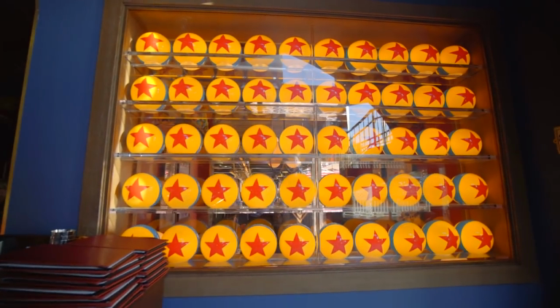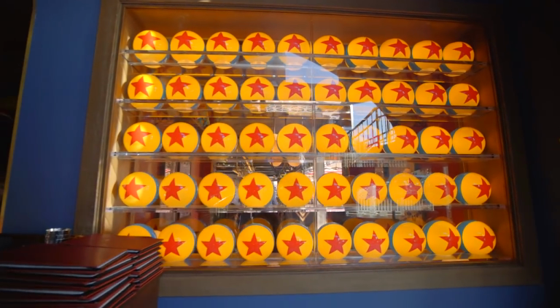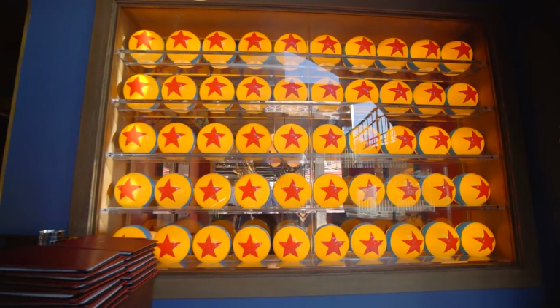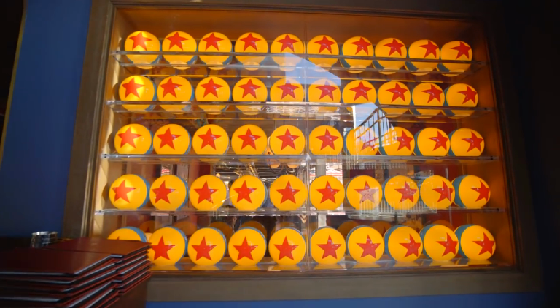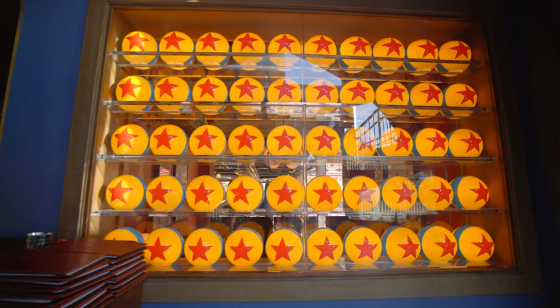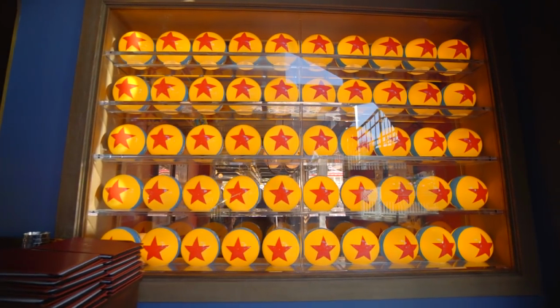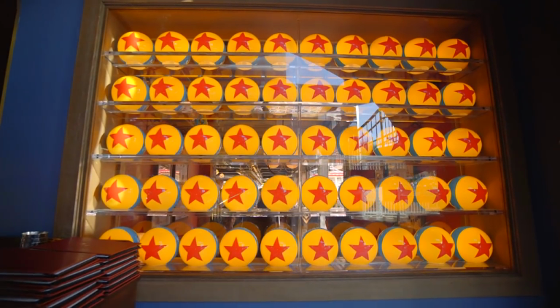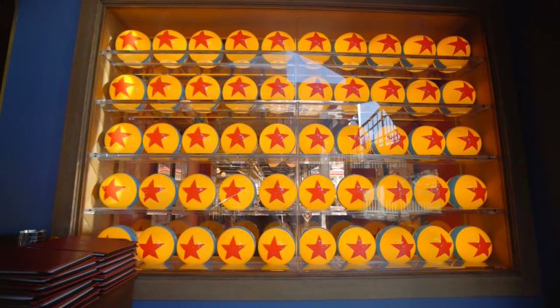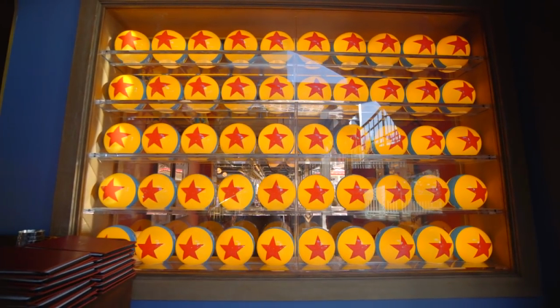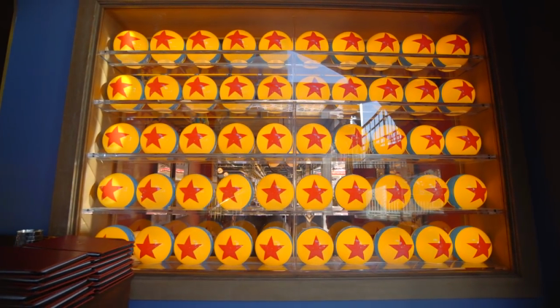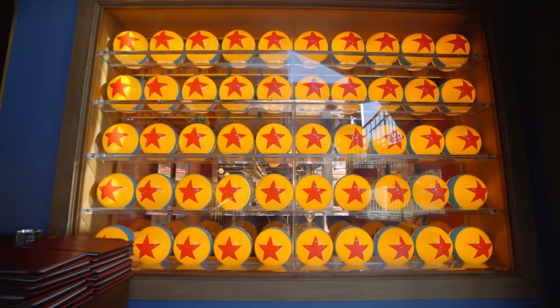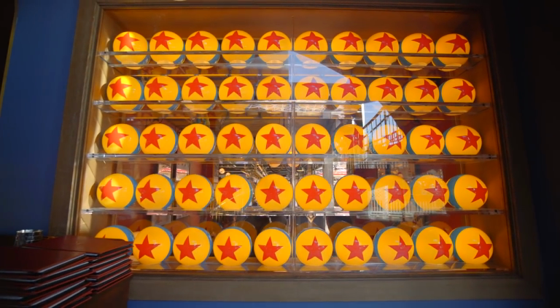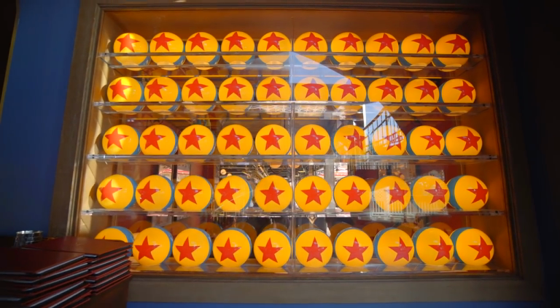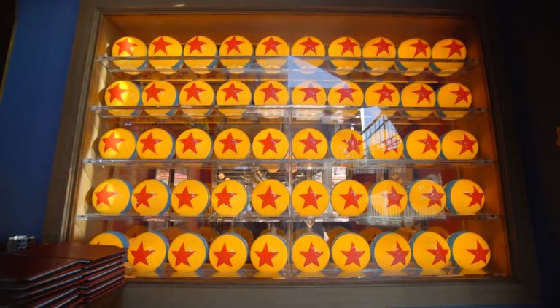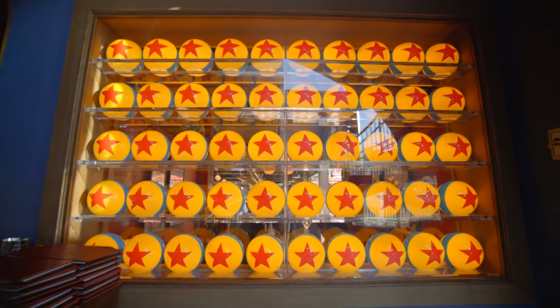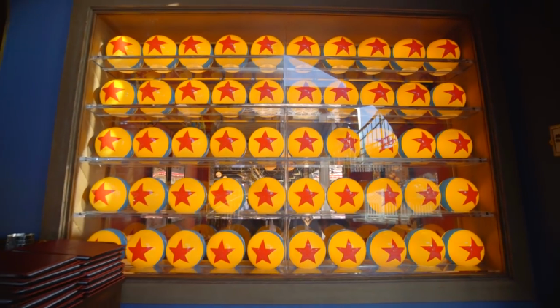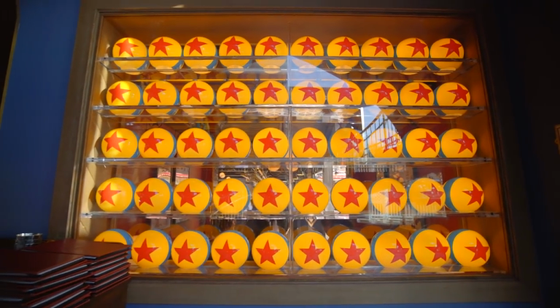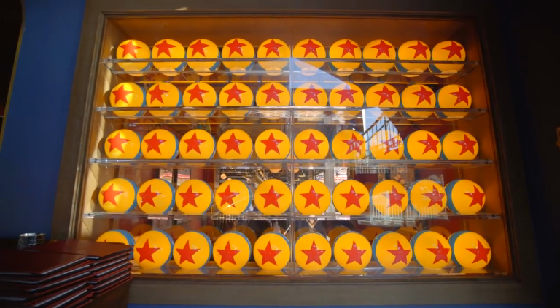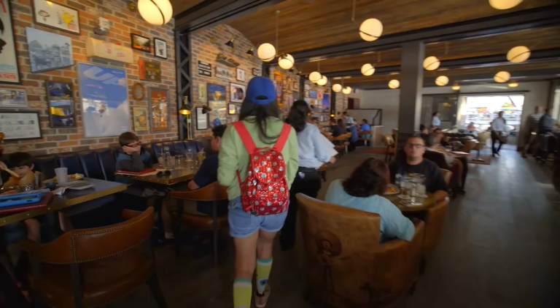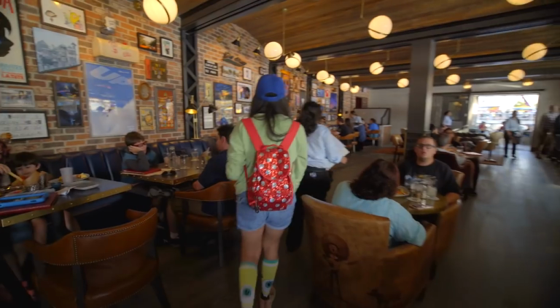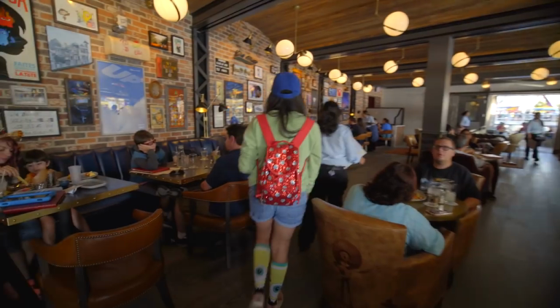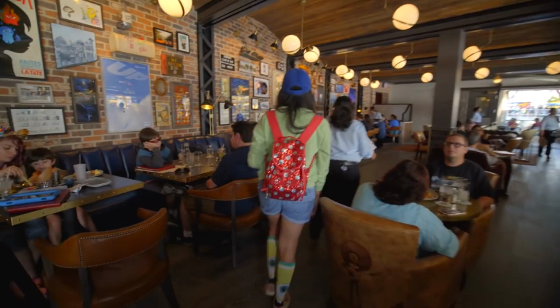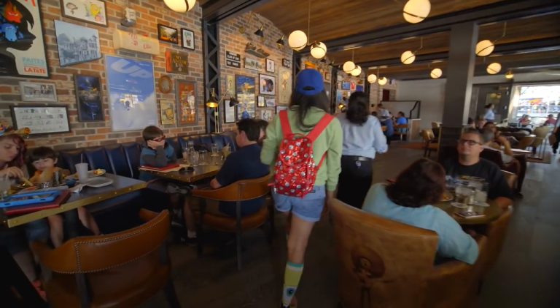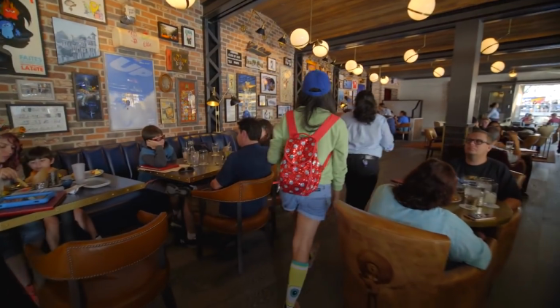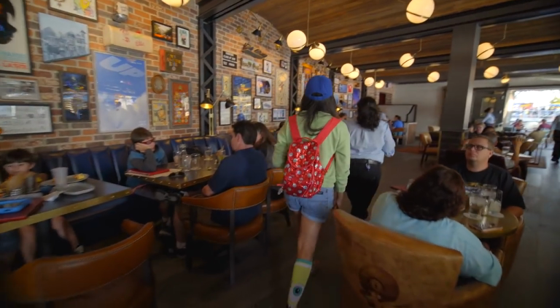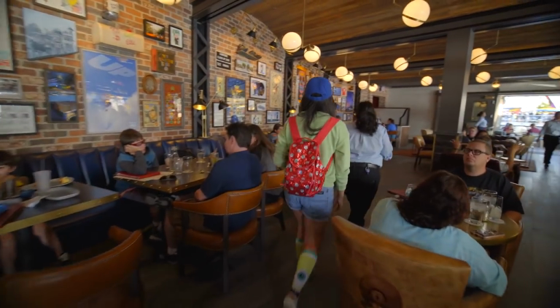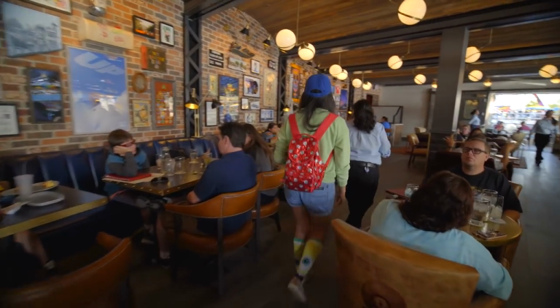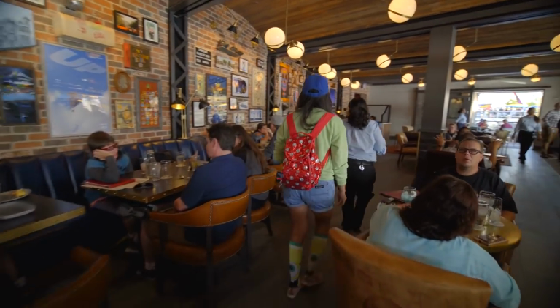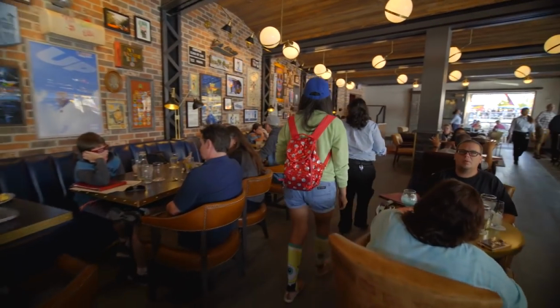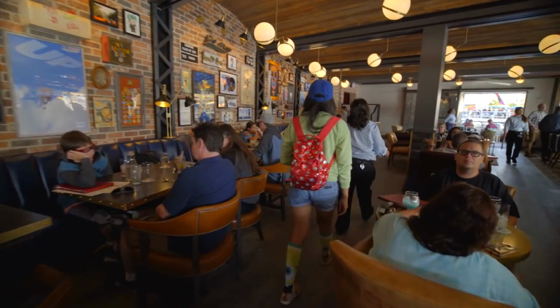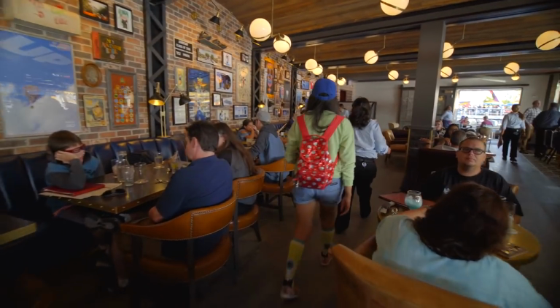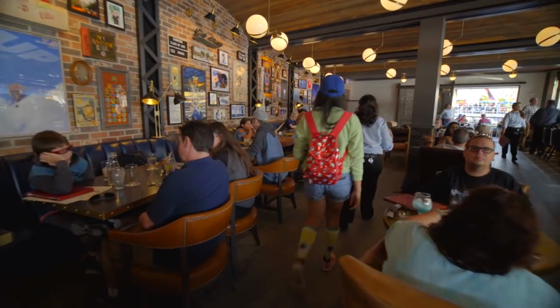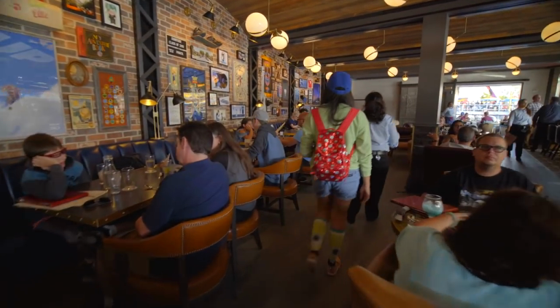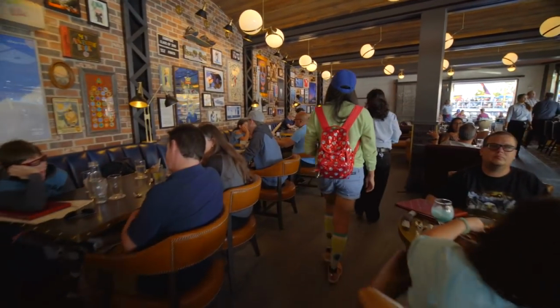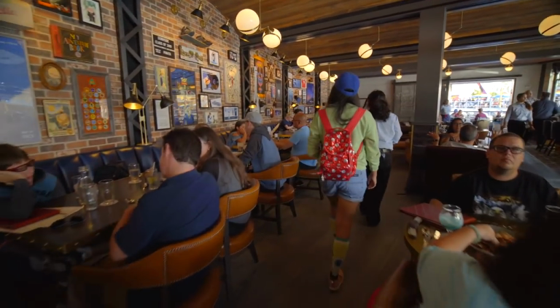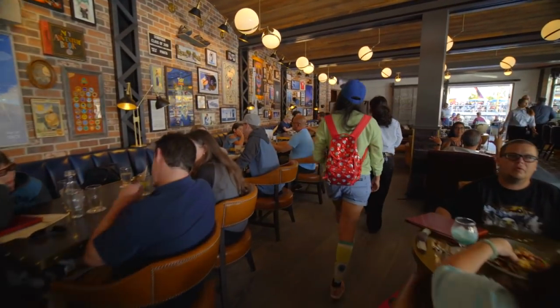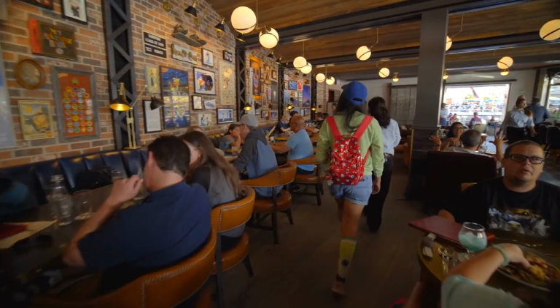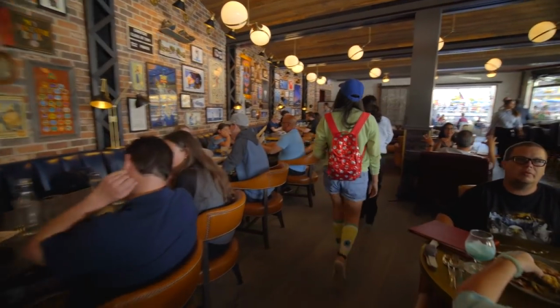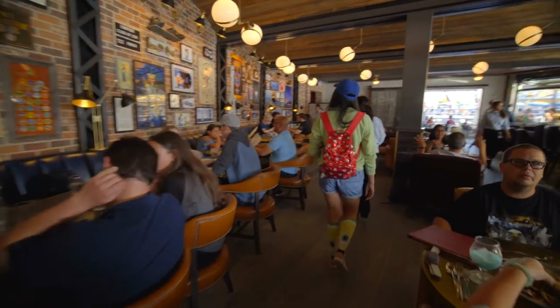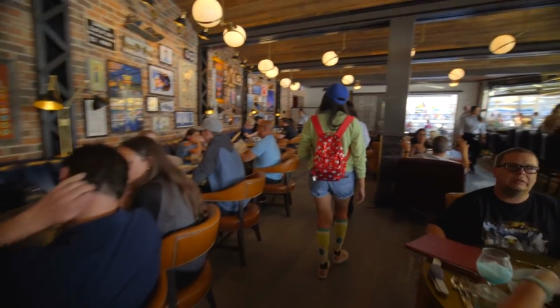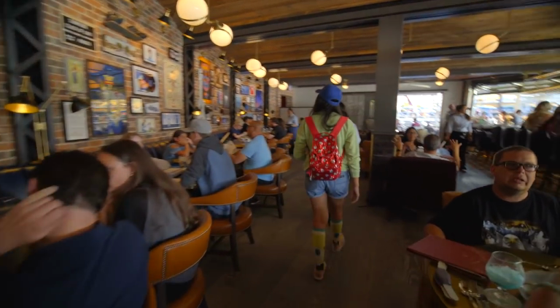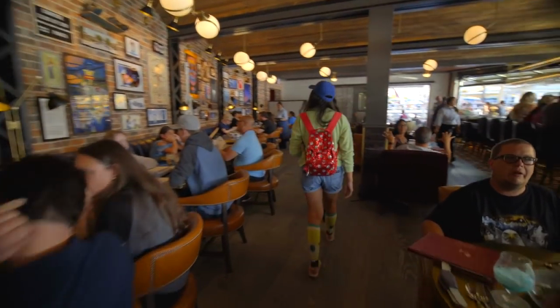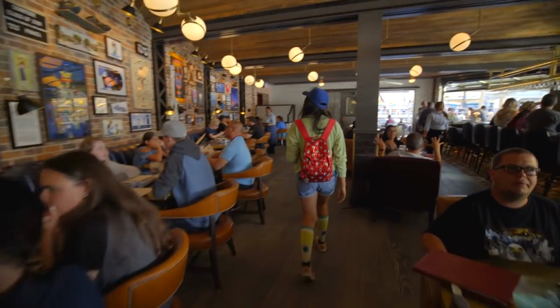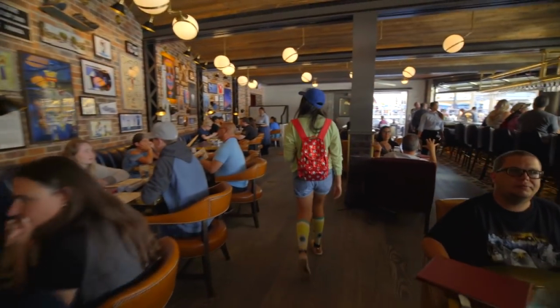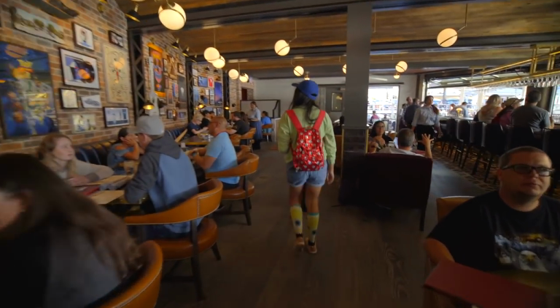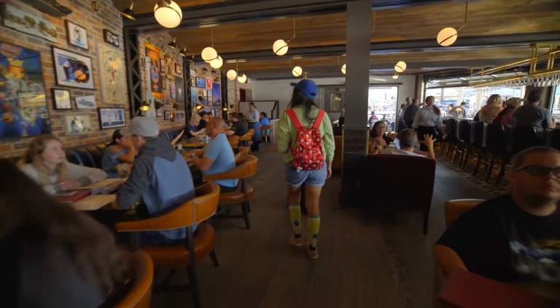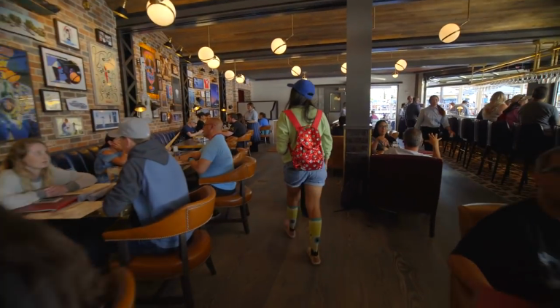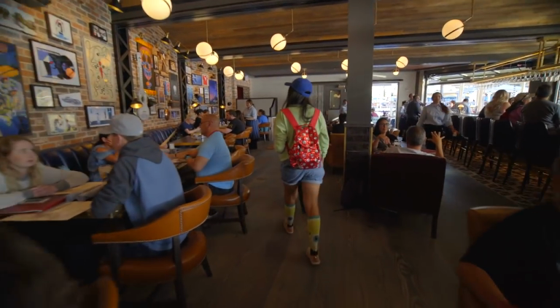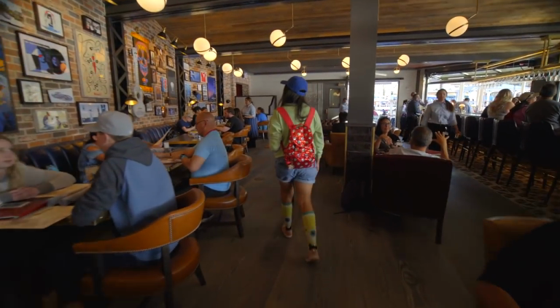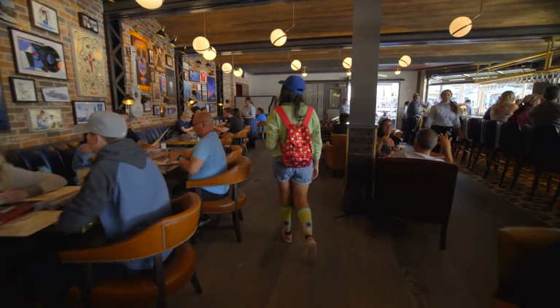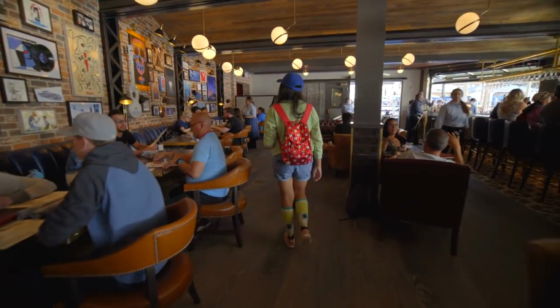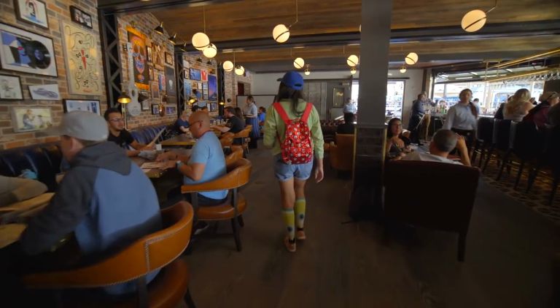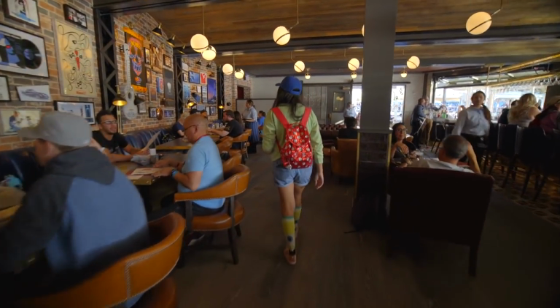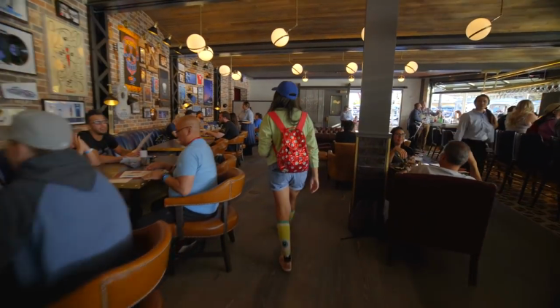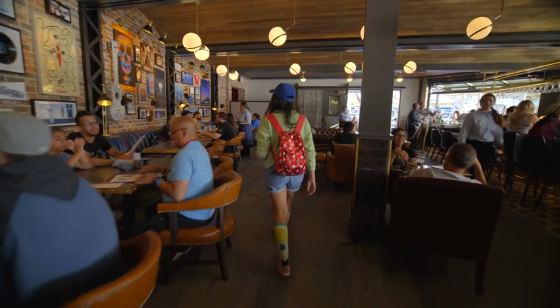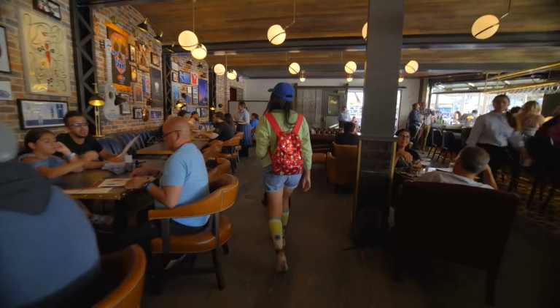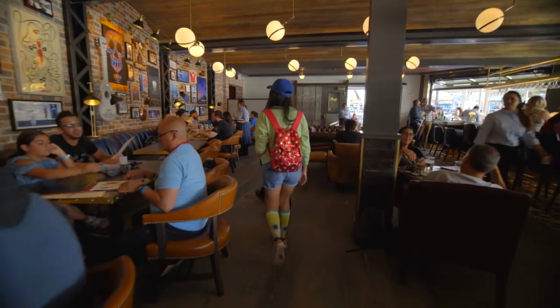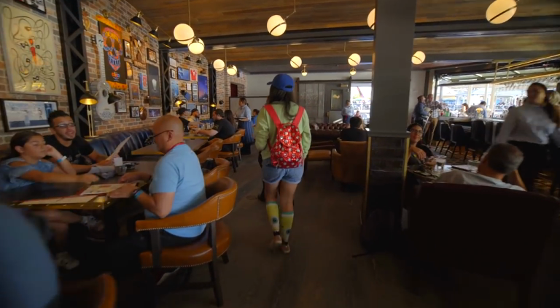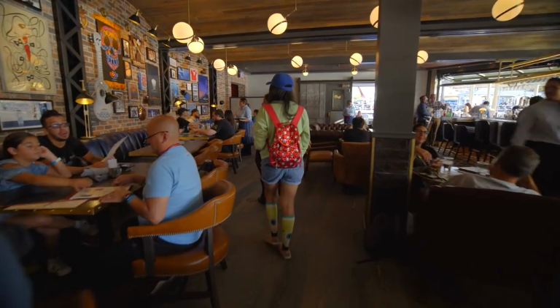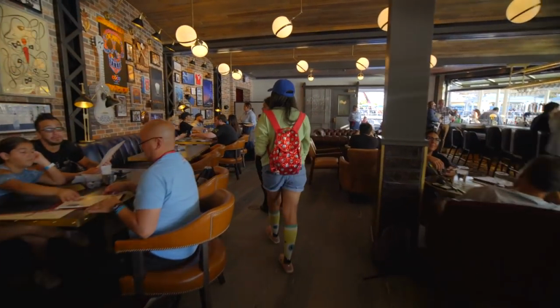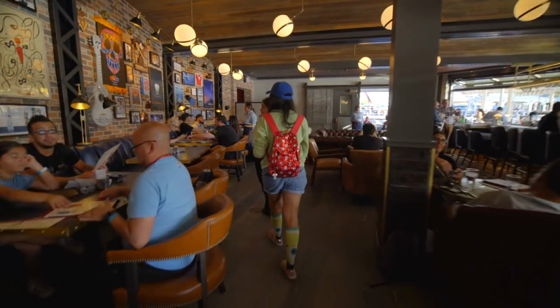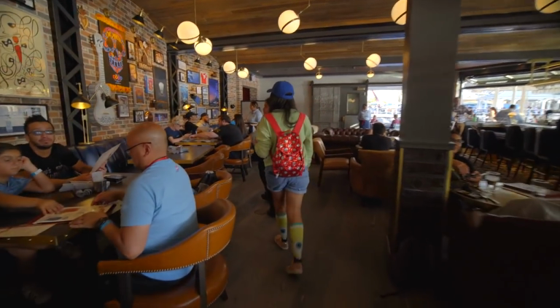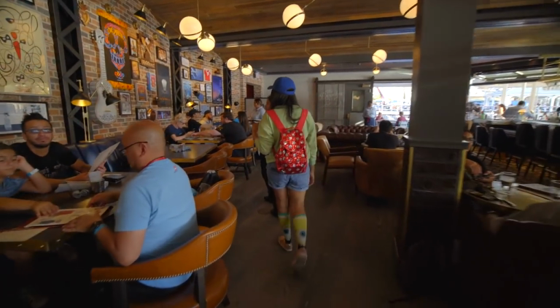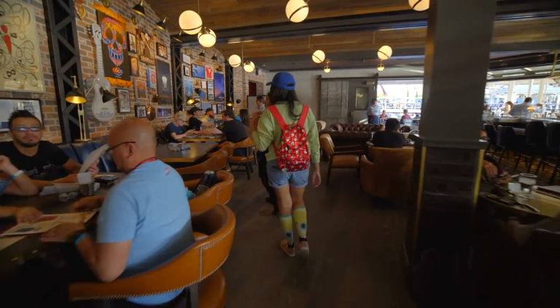Look at that! If you enjoy these Disney adventures, don't forget to leave a big like! And if you're new to this channel, don't forget to subscribe!